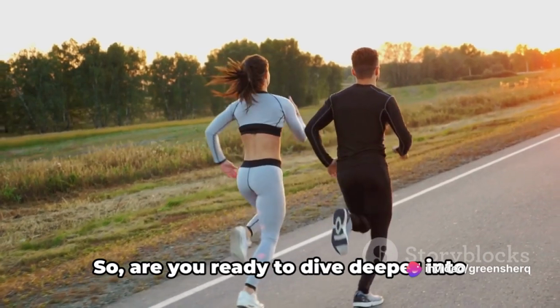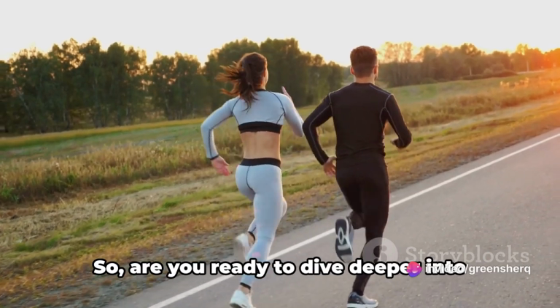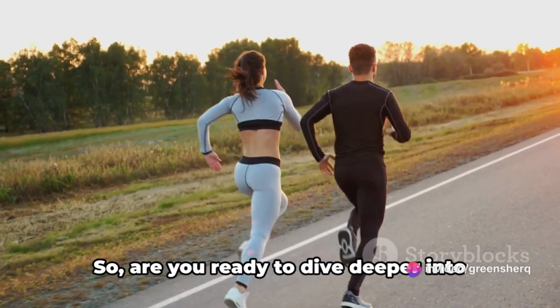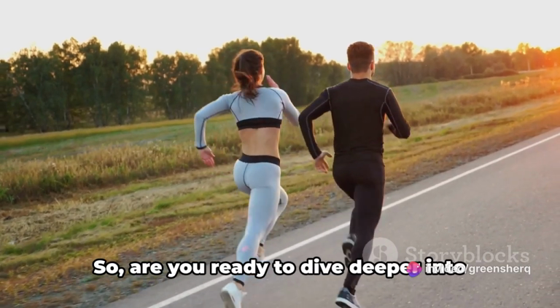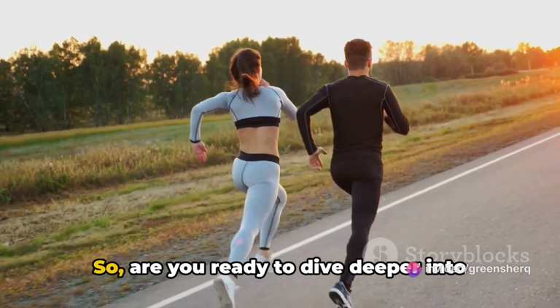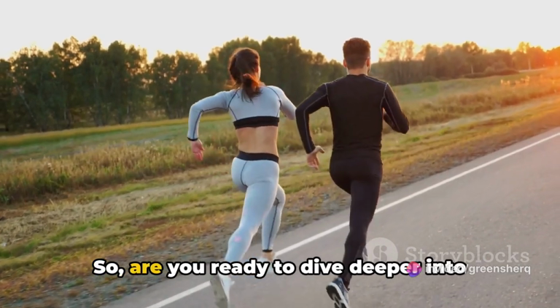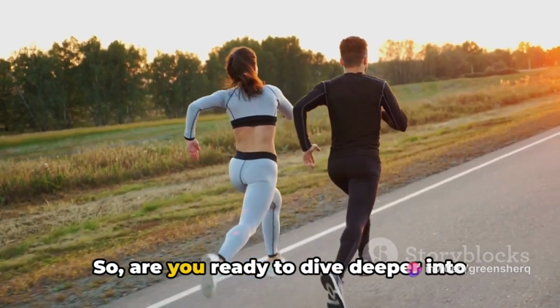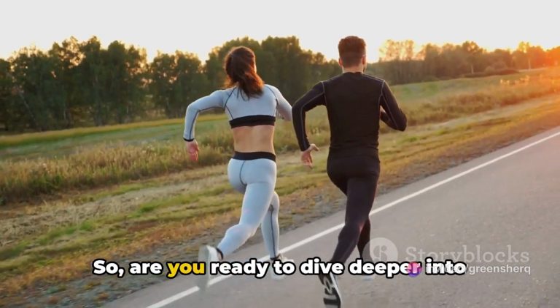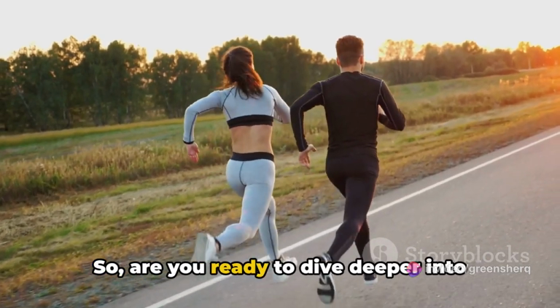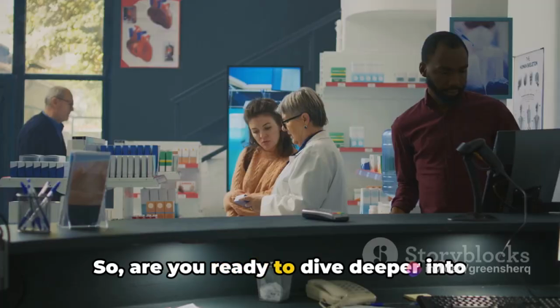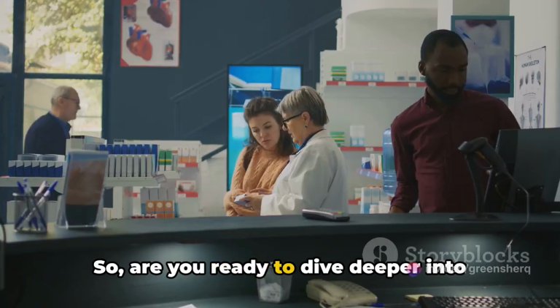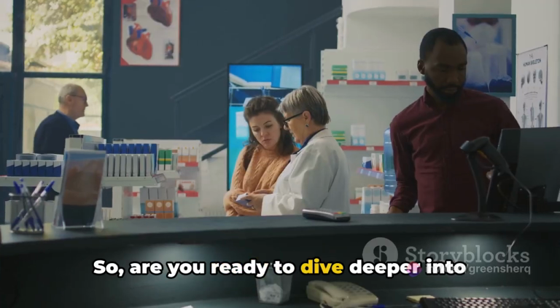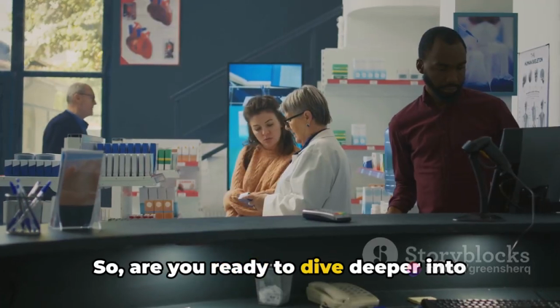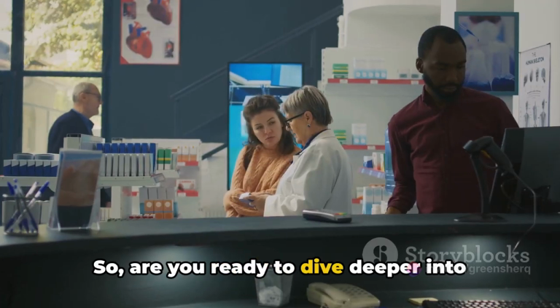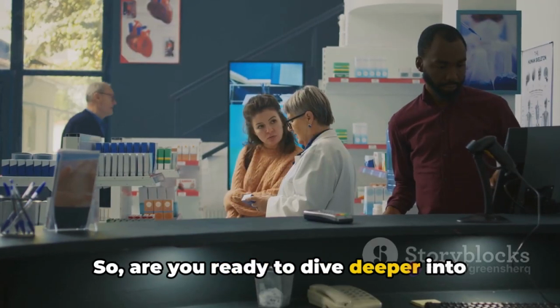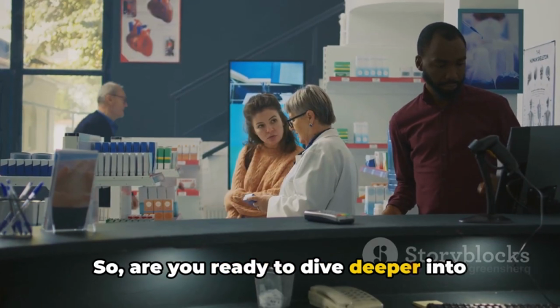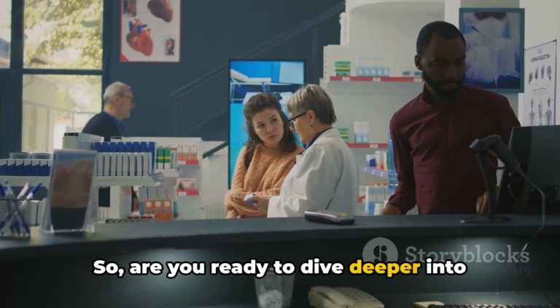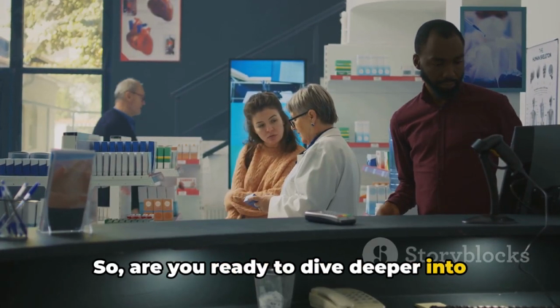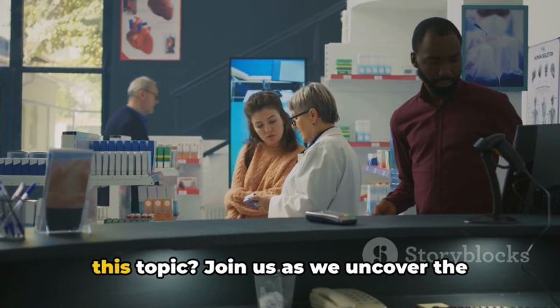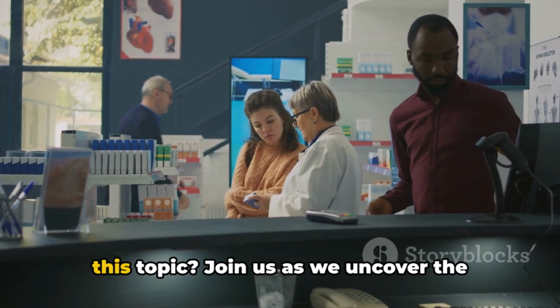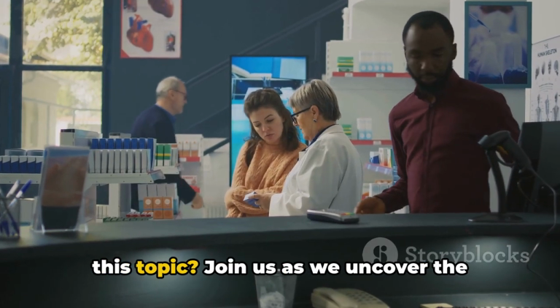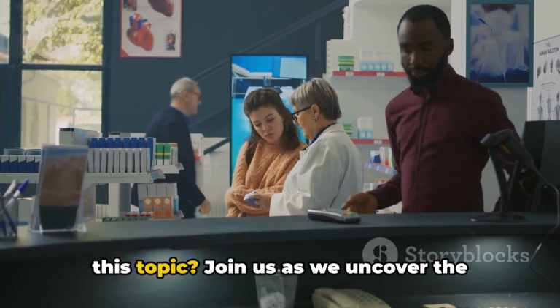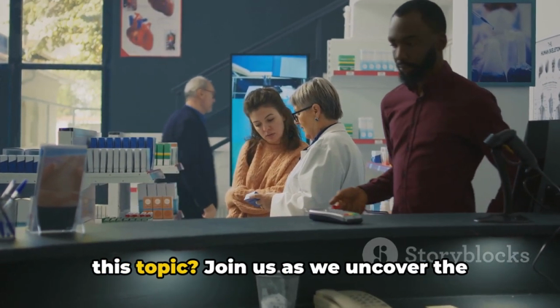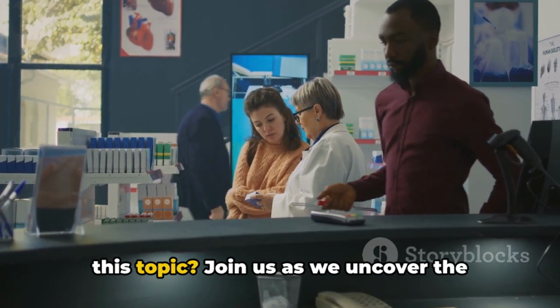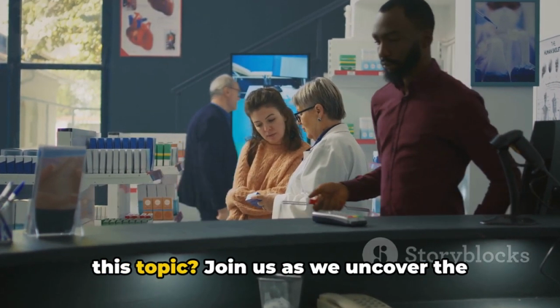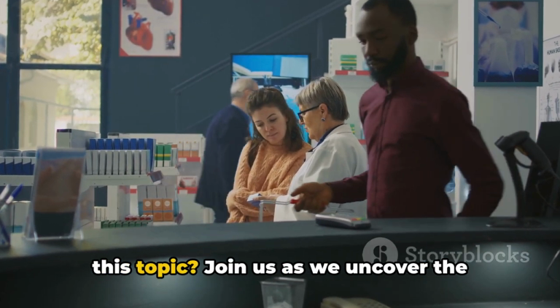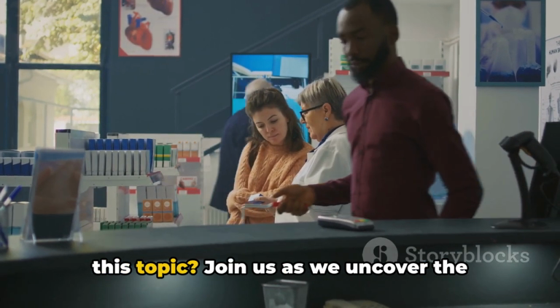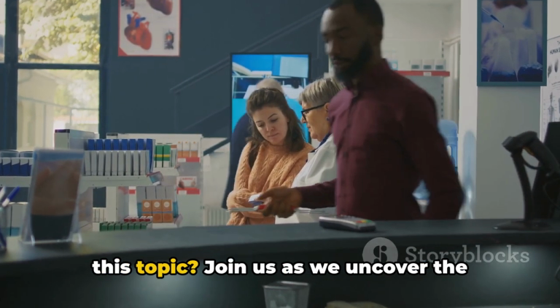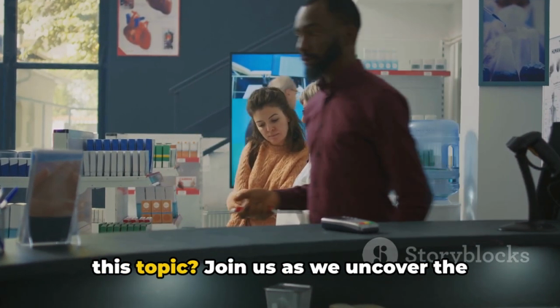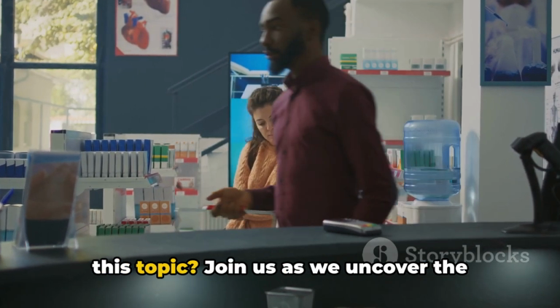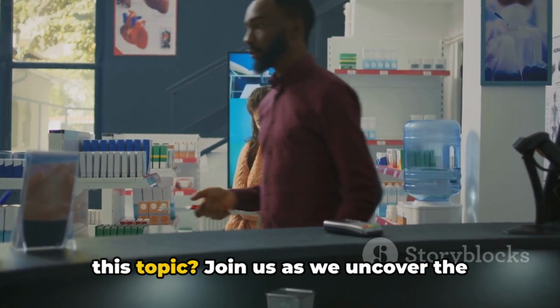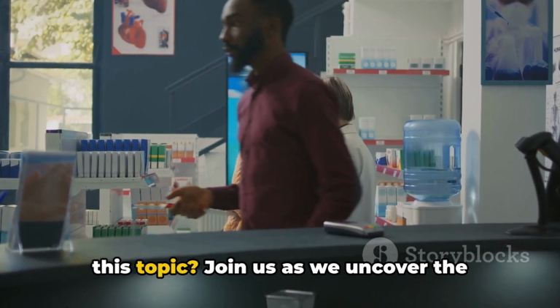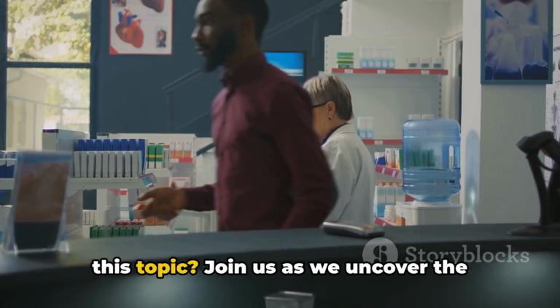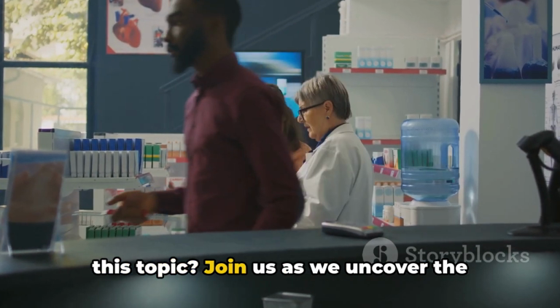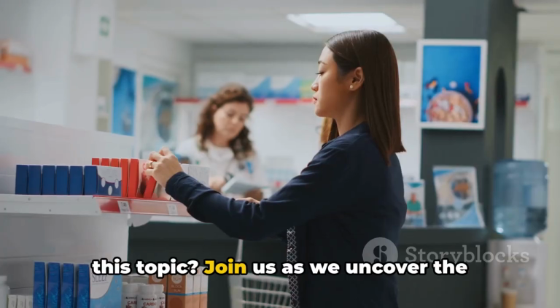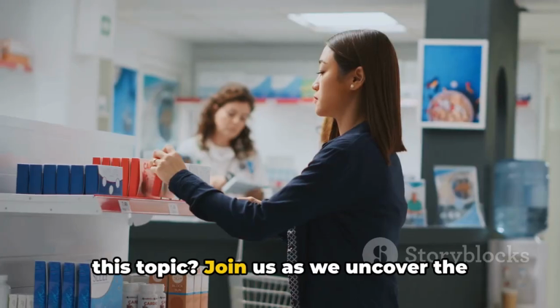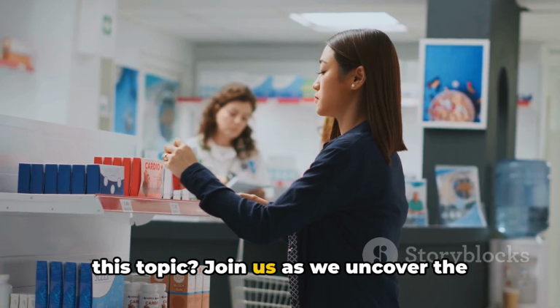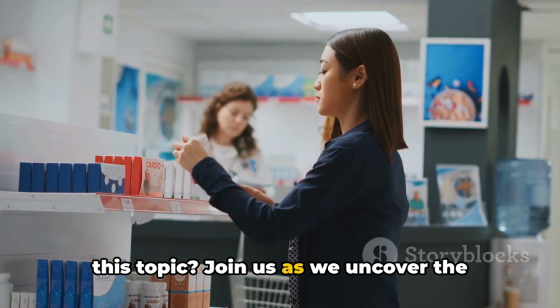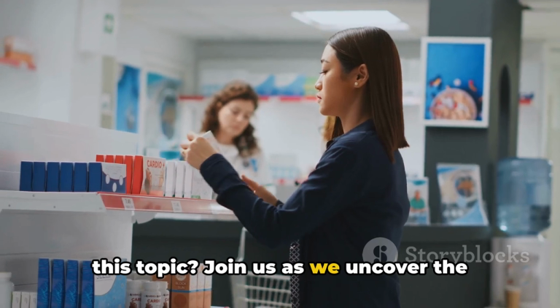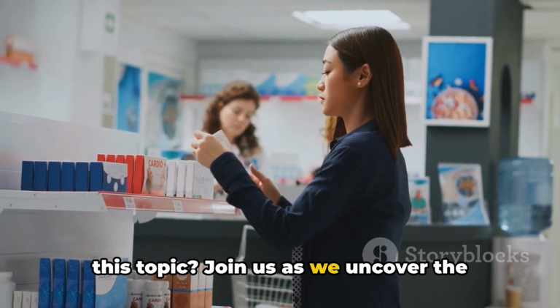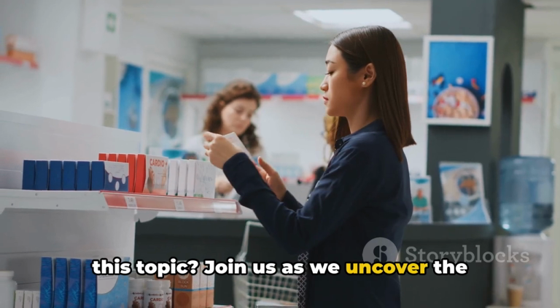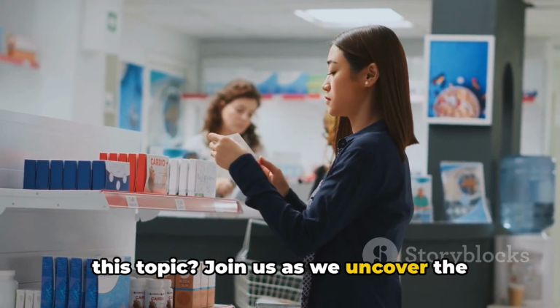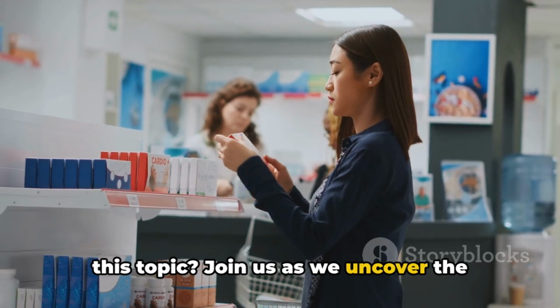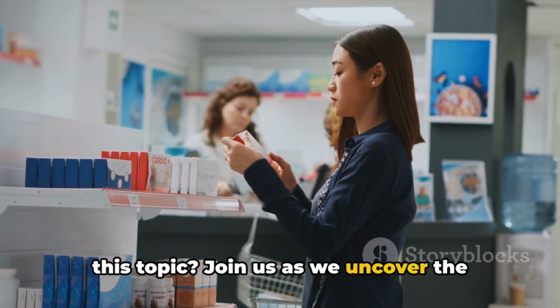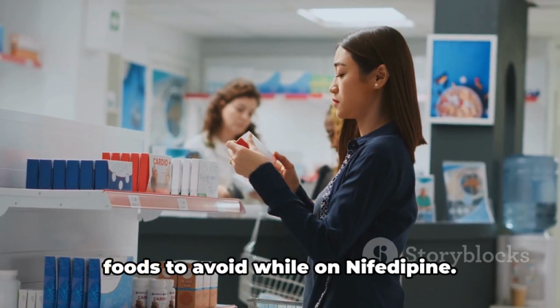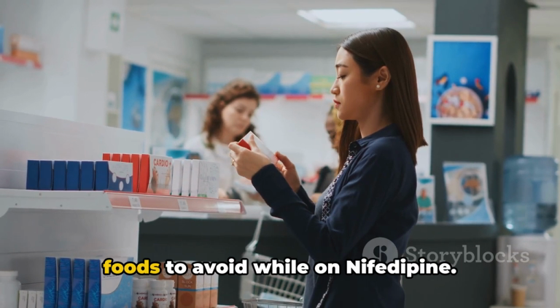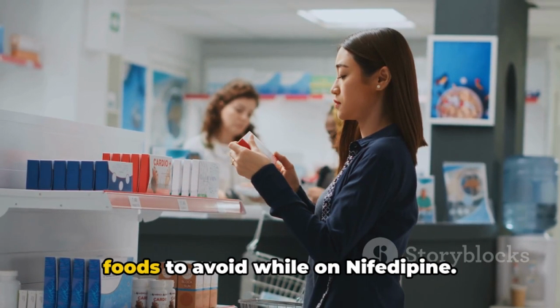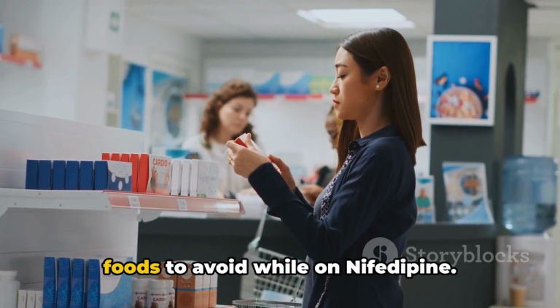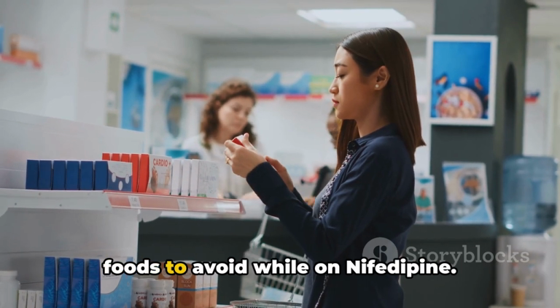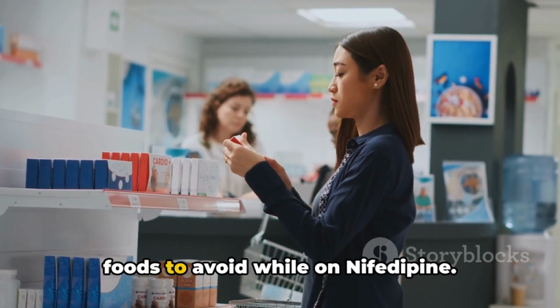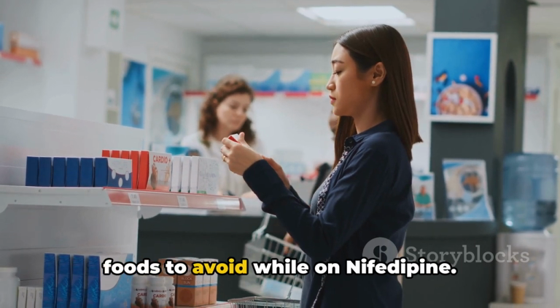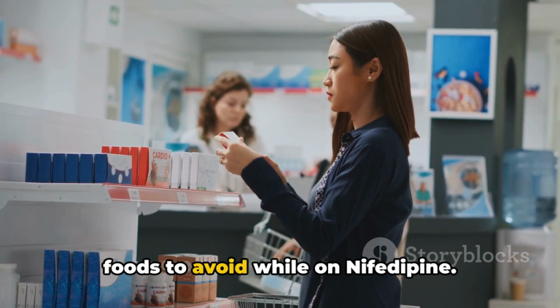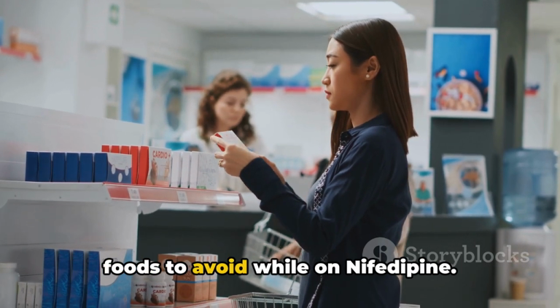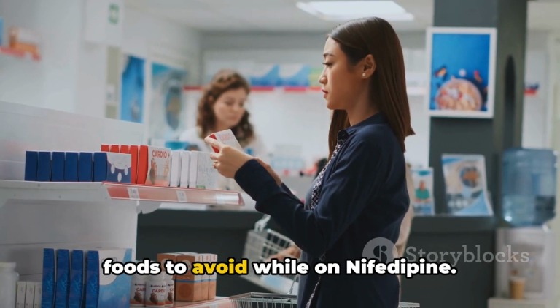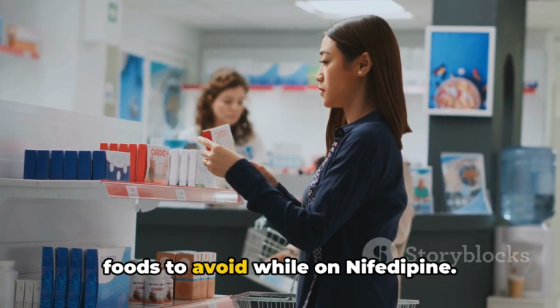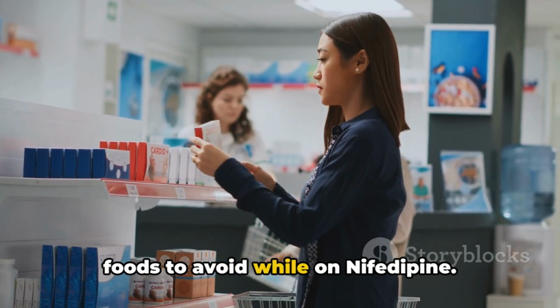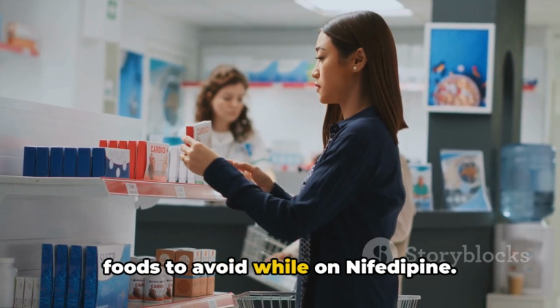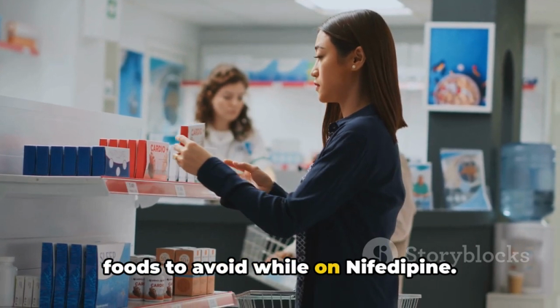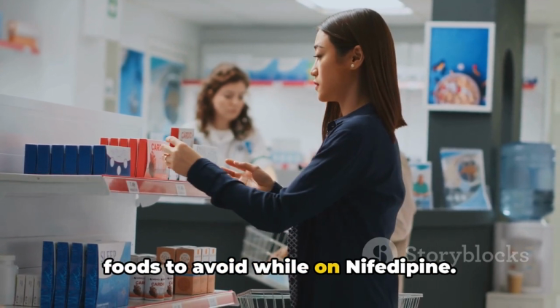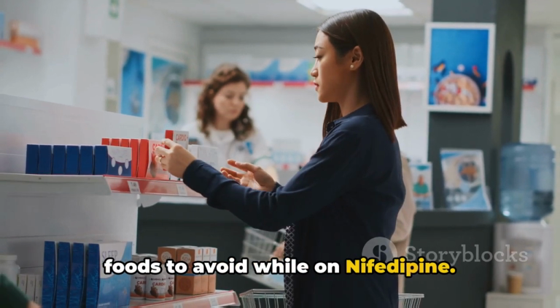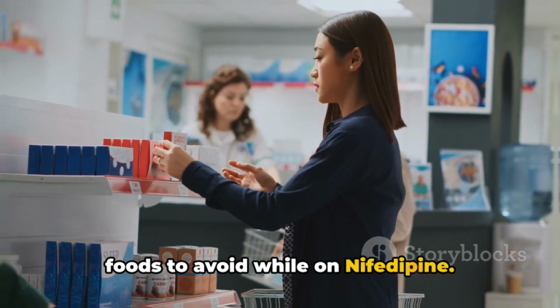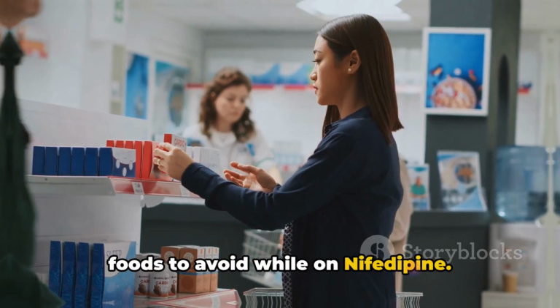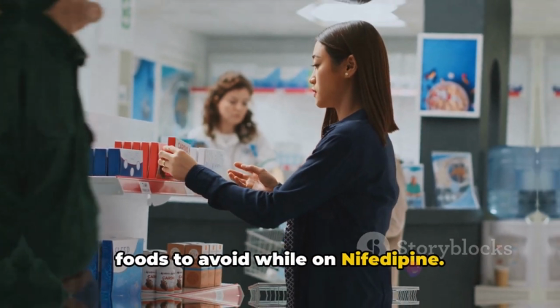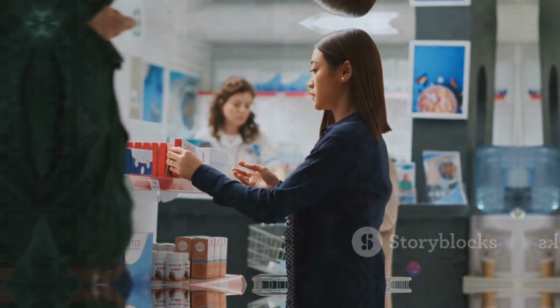So are you ready to dive deeper into this topic? Join us as we uncover the foods to avoid while on nifedipine.